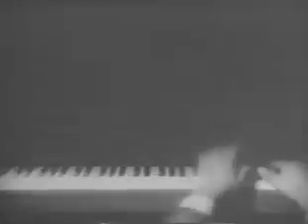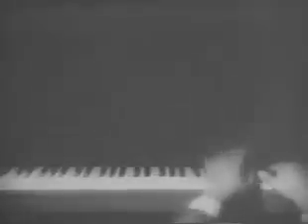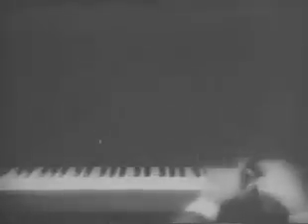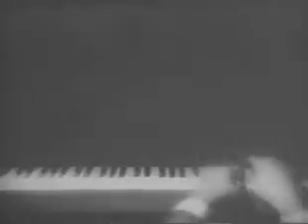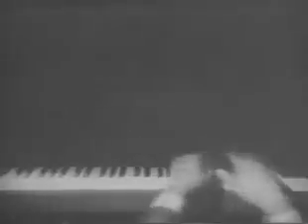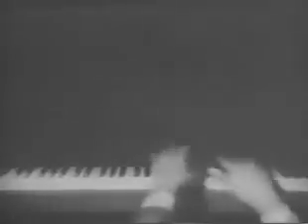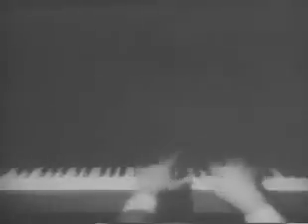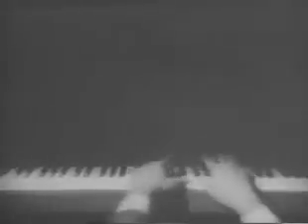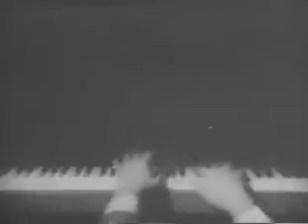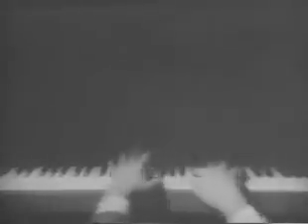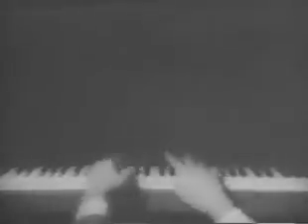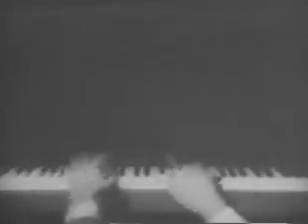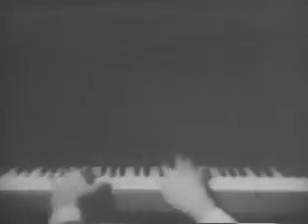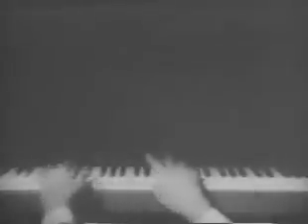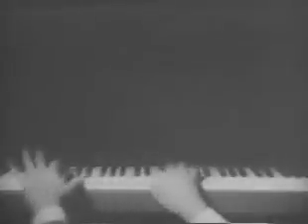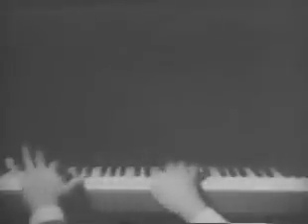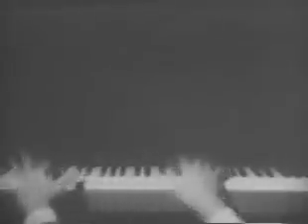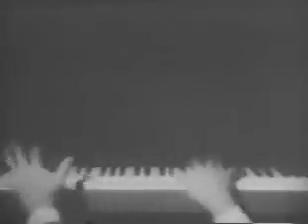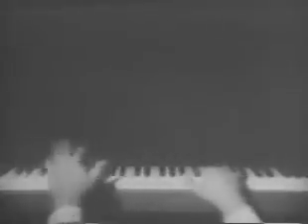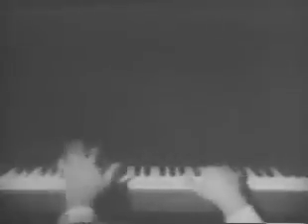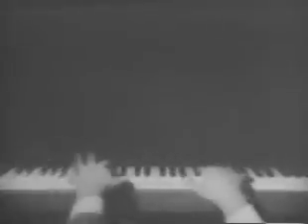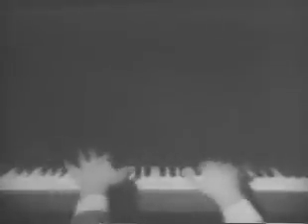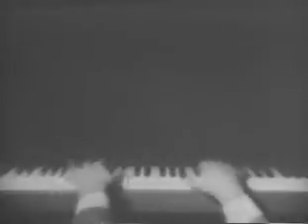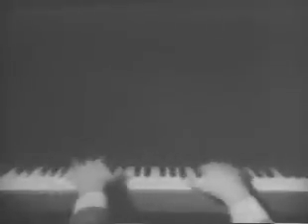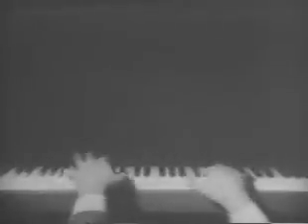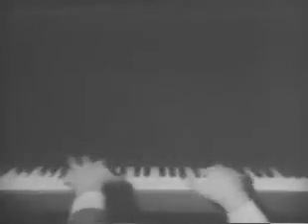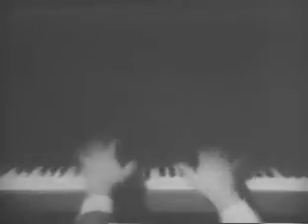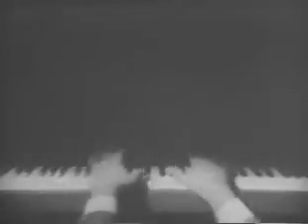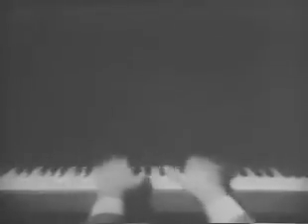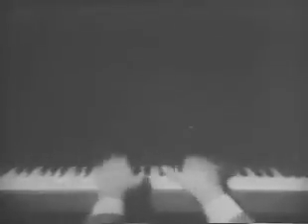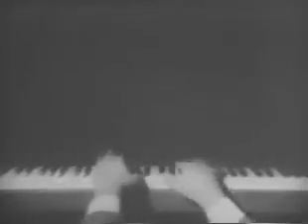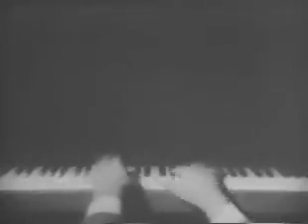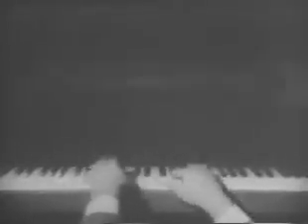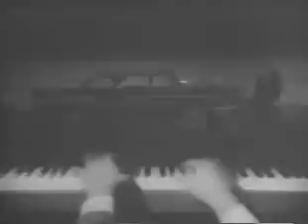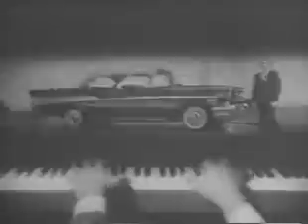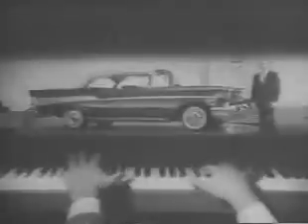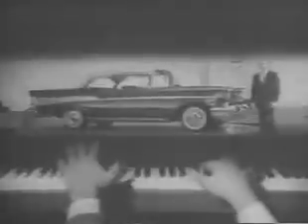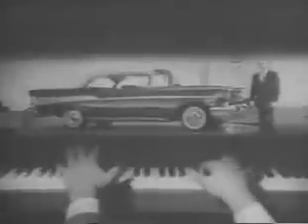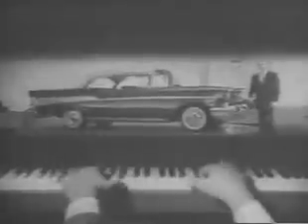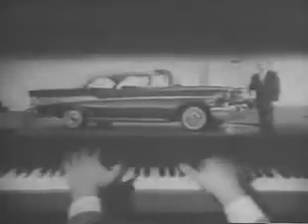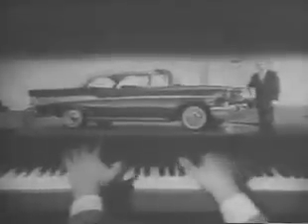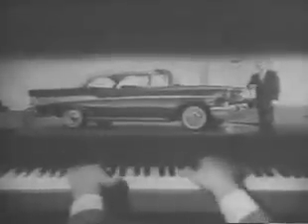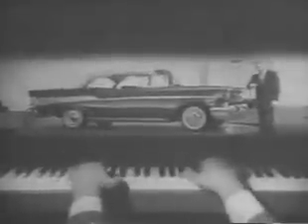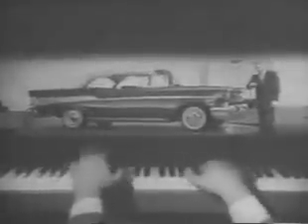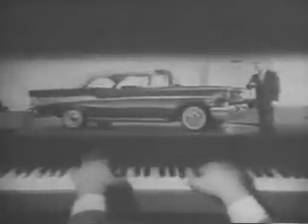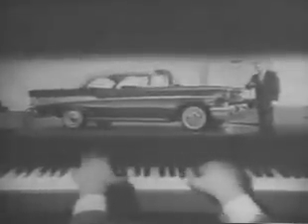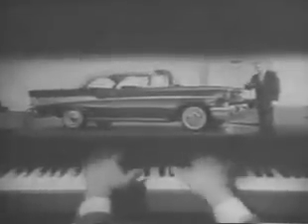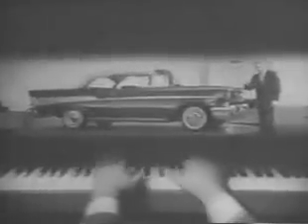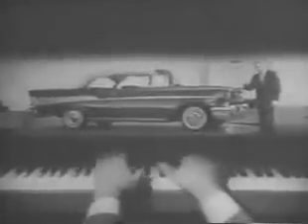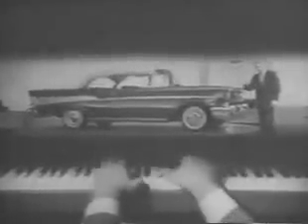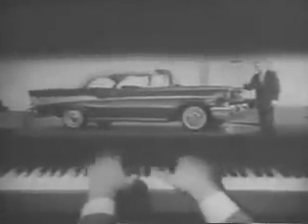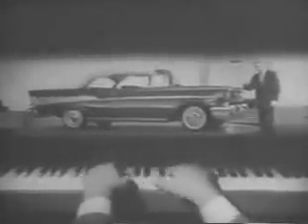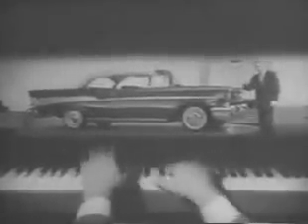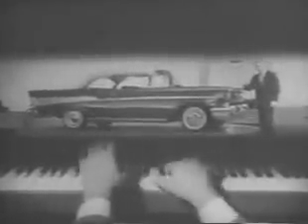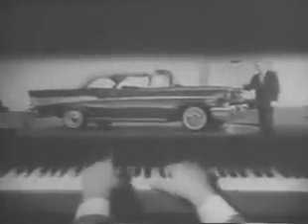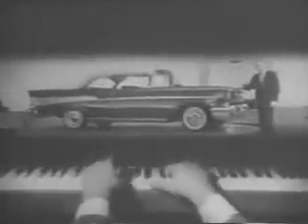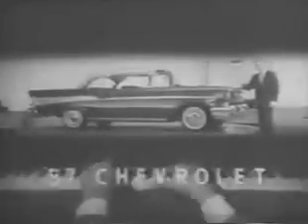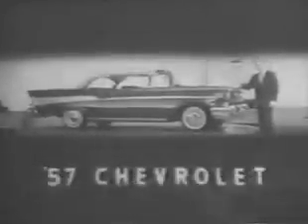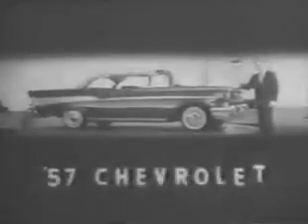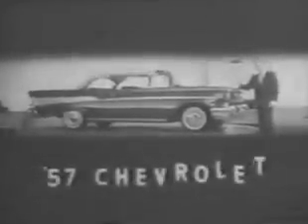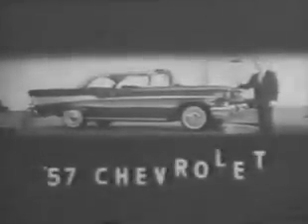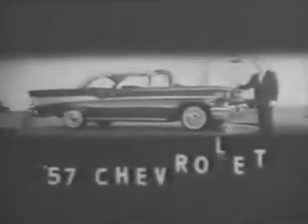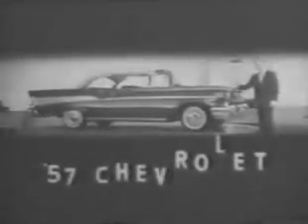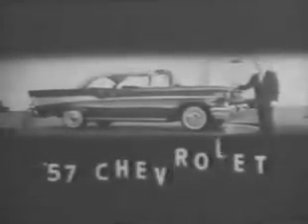The '57 Chevrolet is here — sweet, smooth, and sassy.